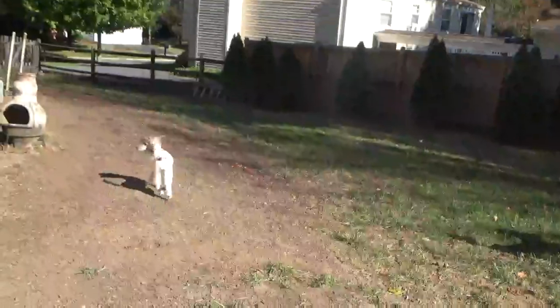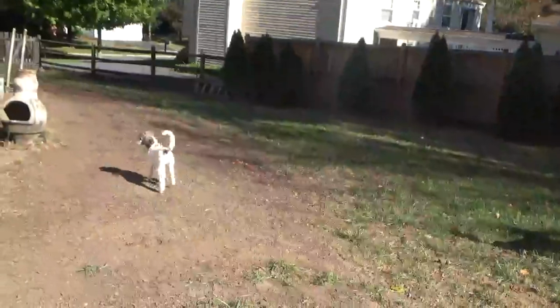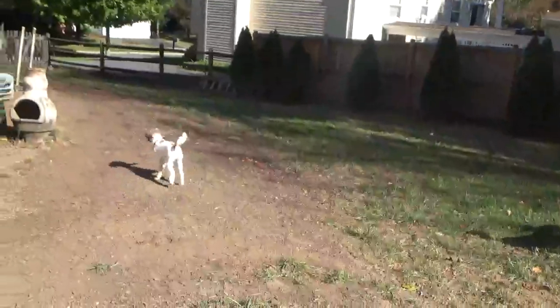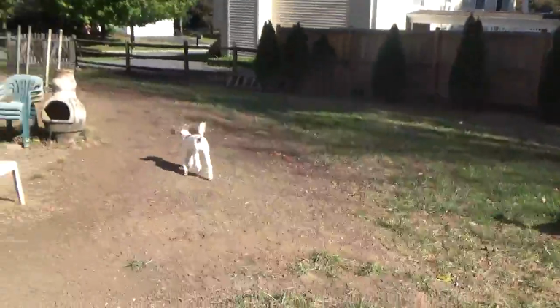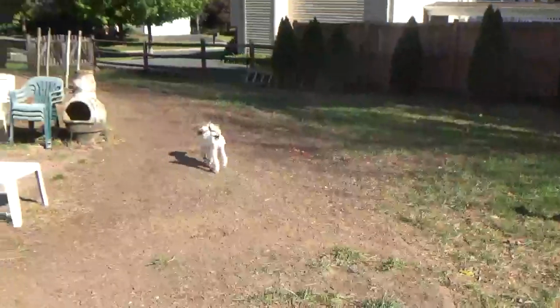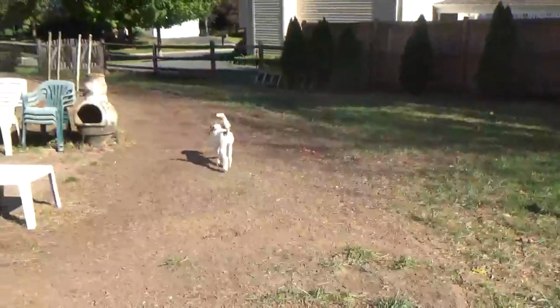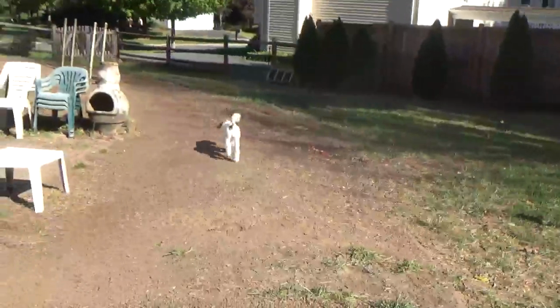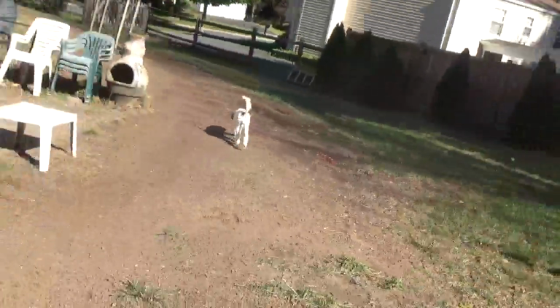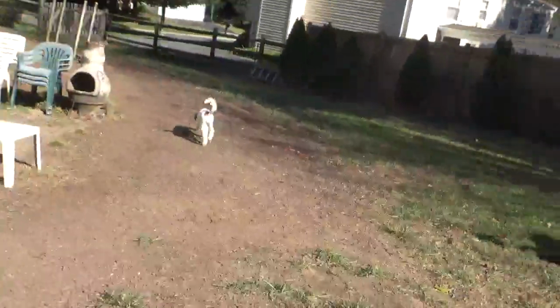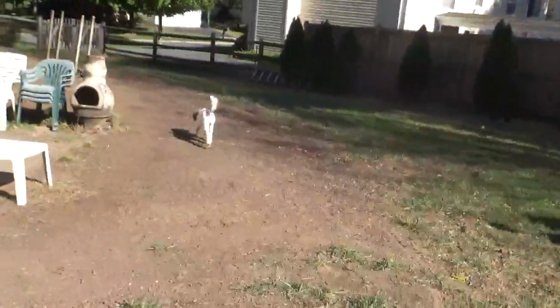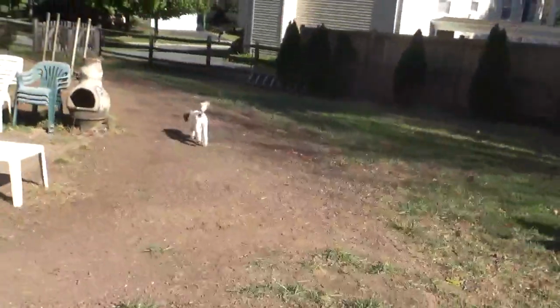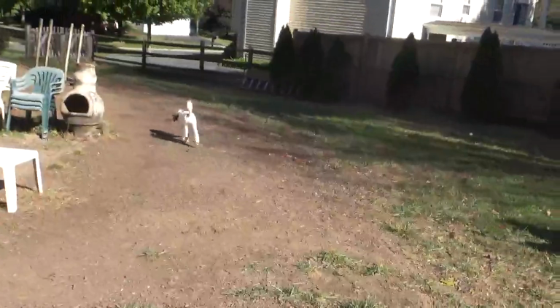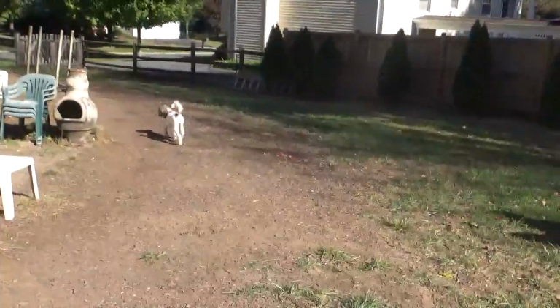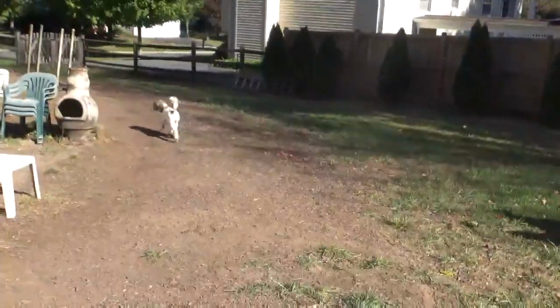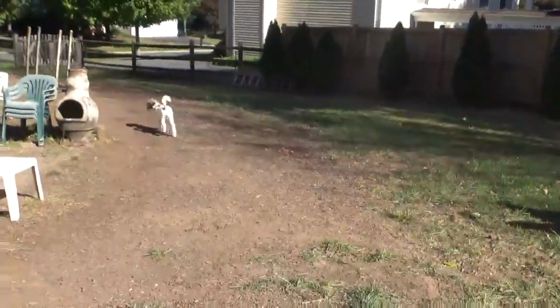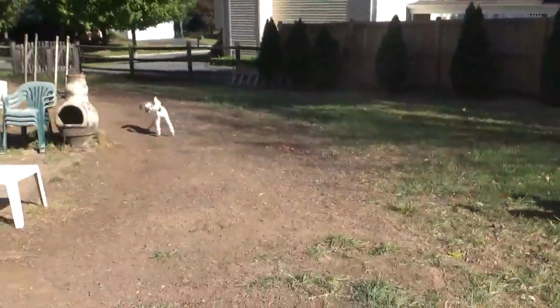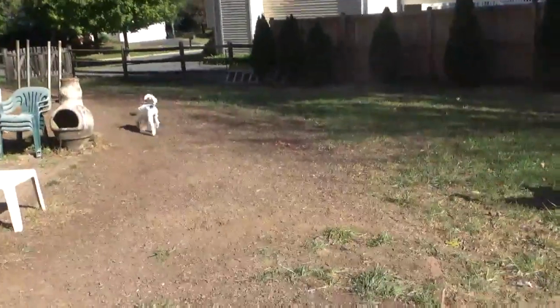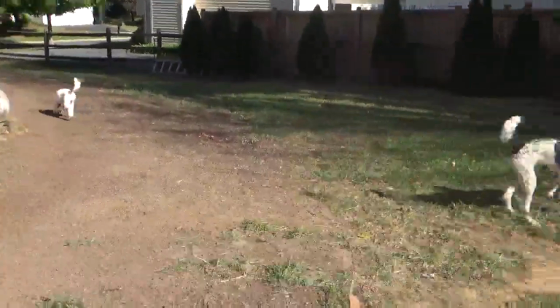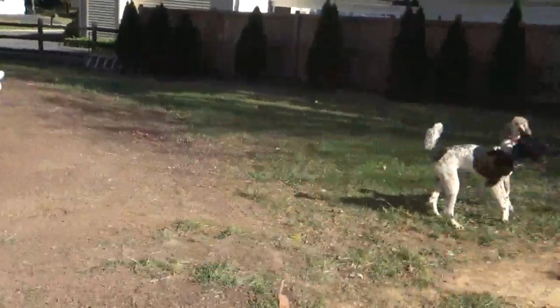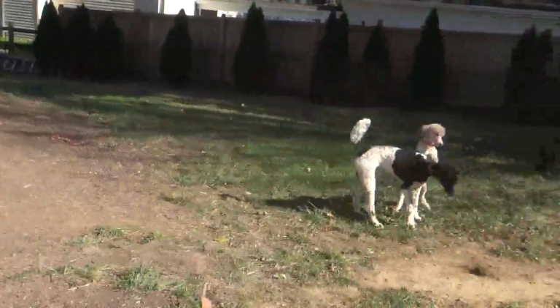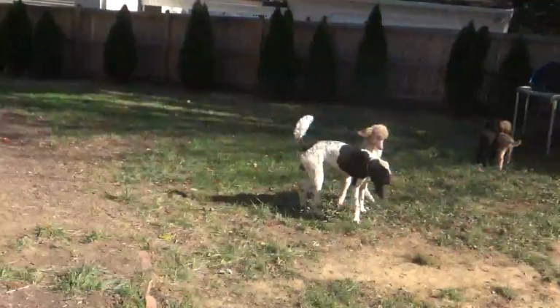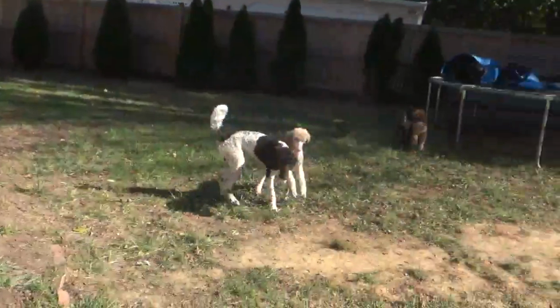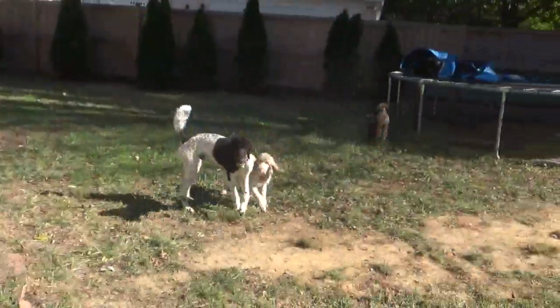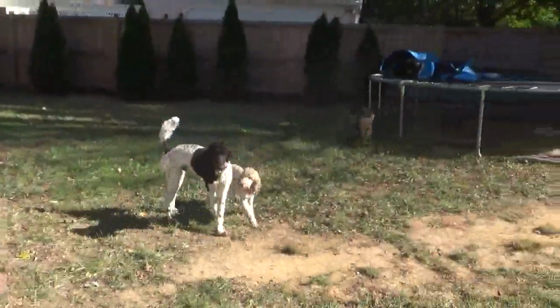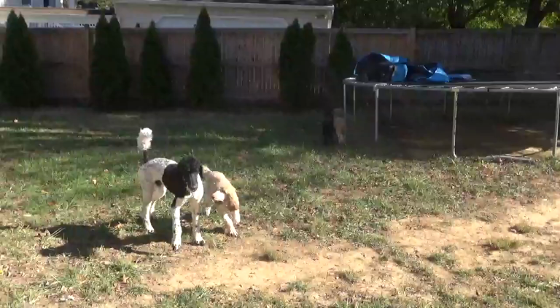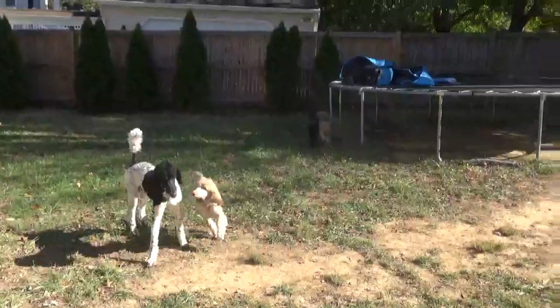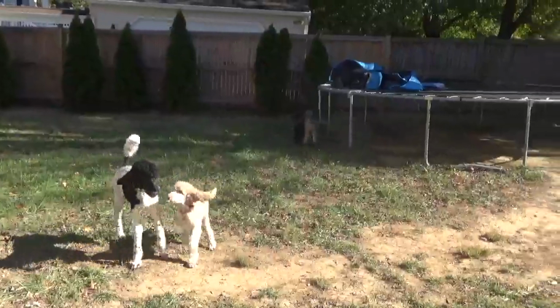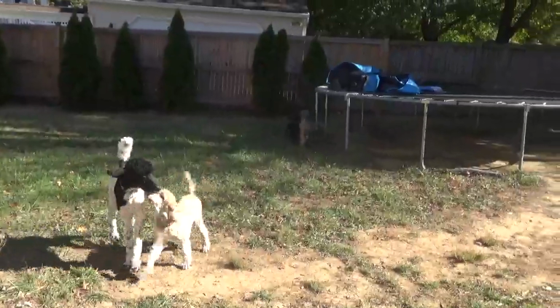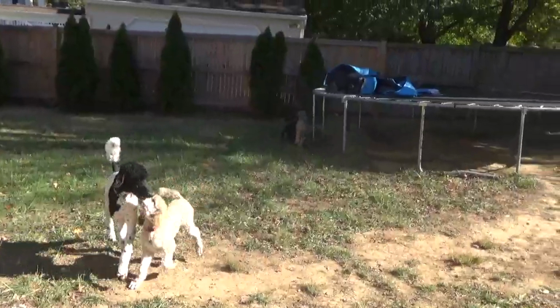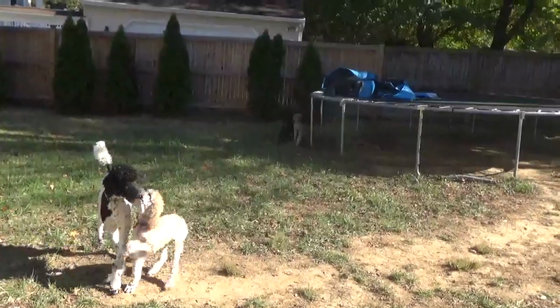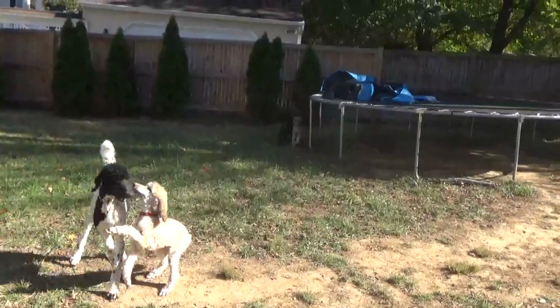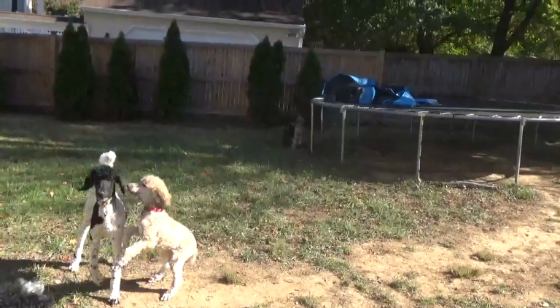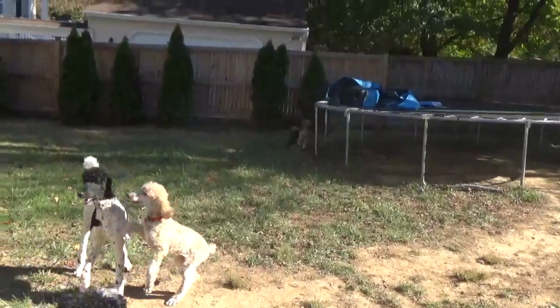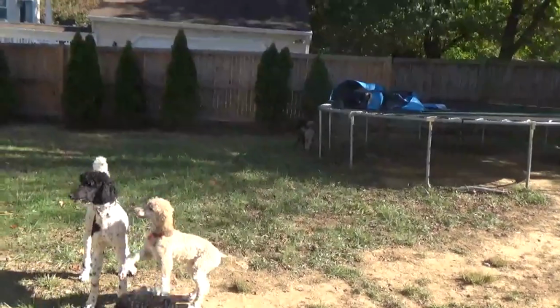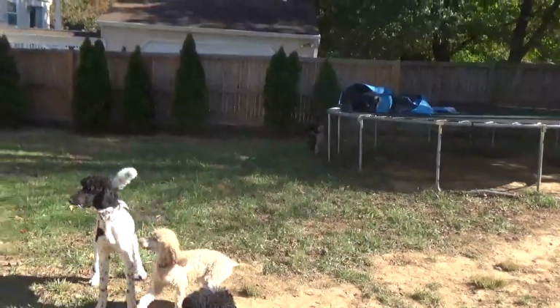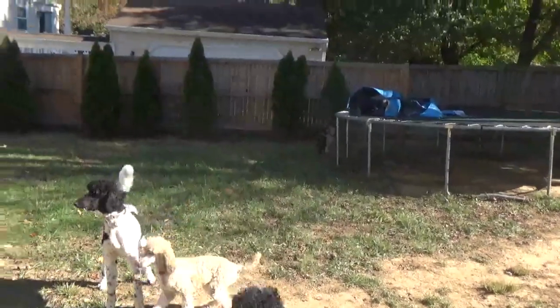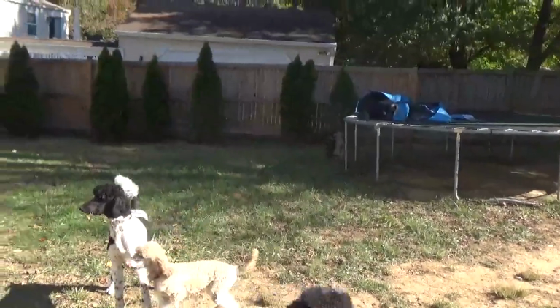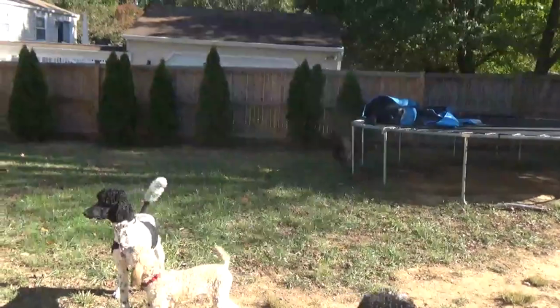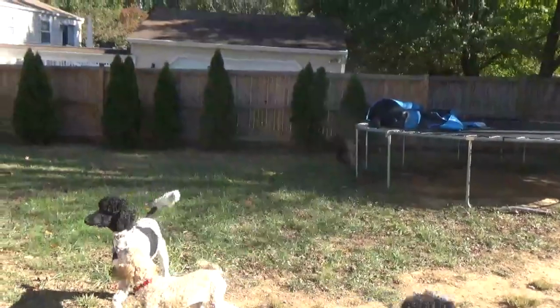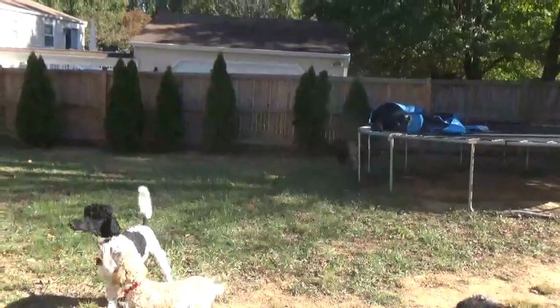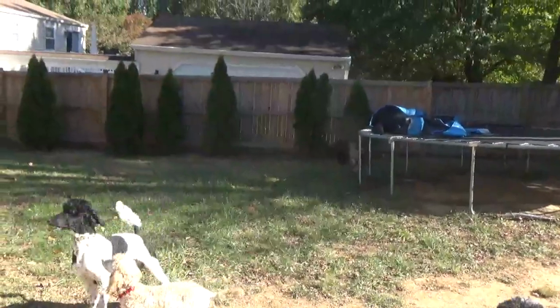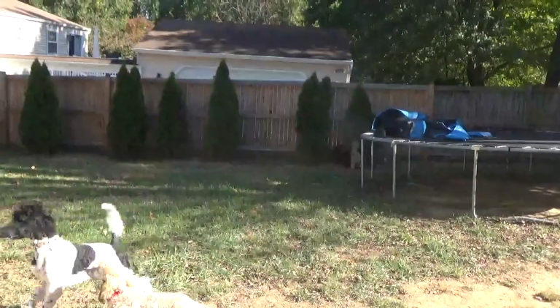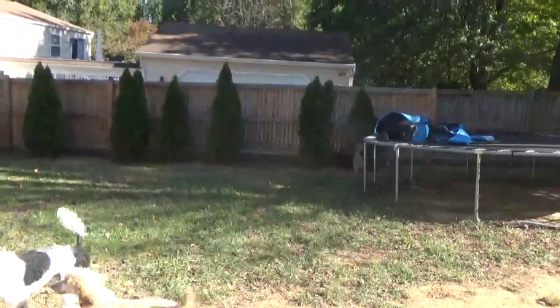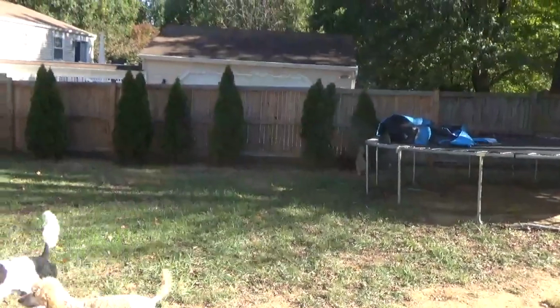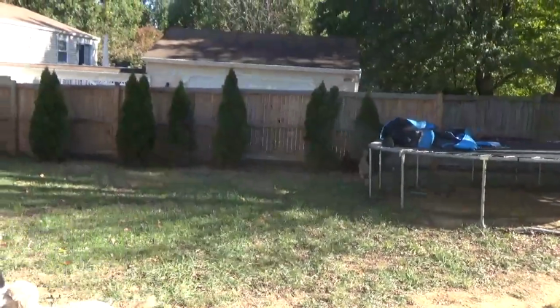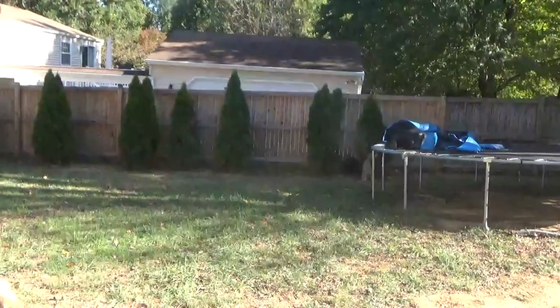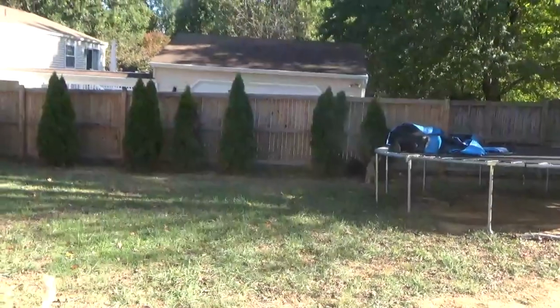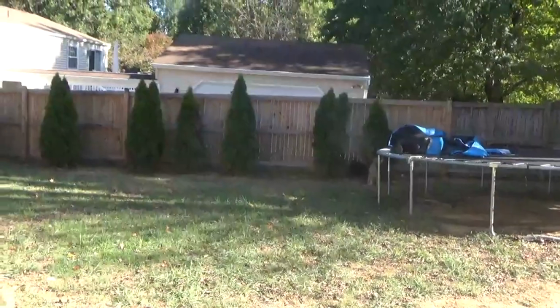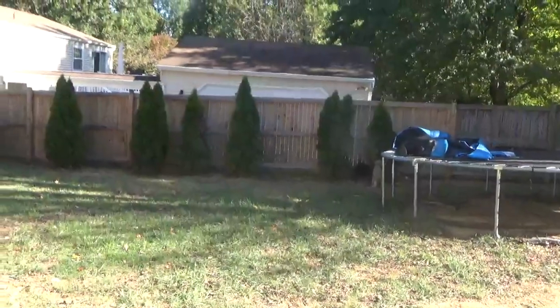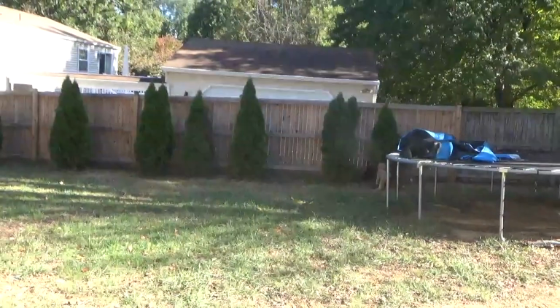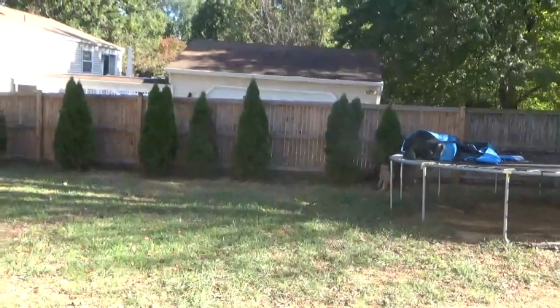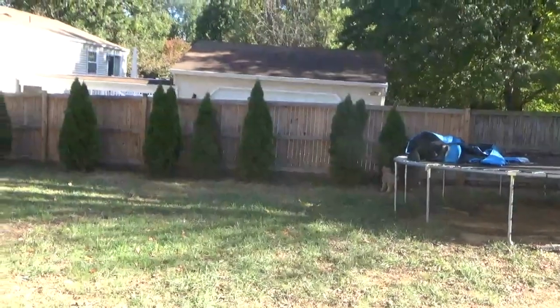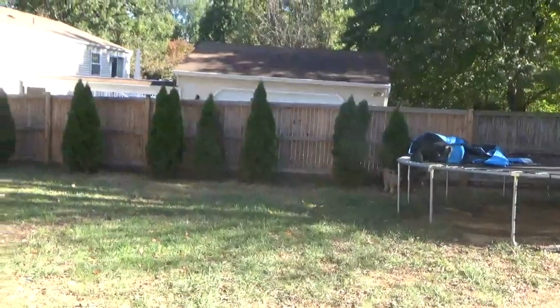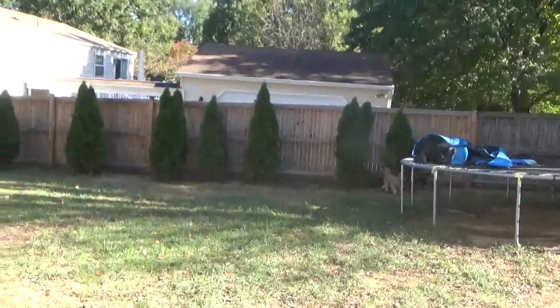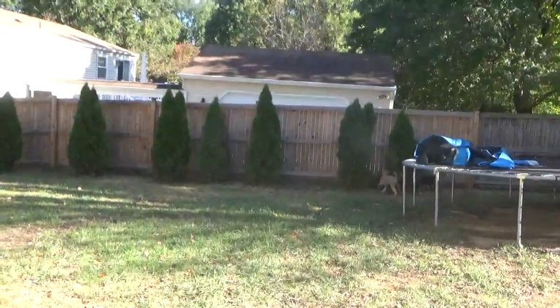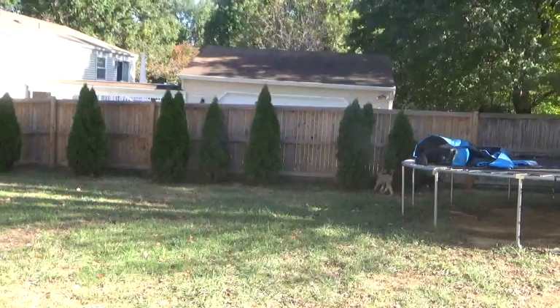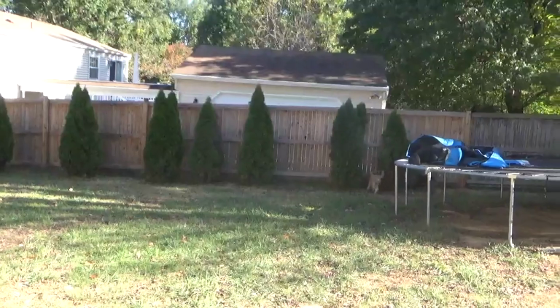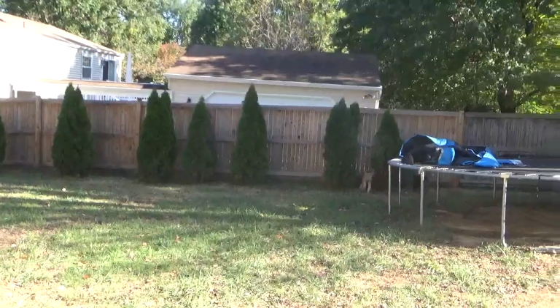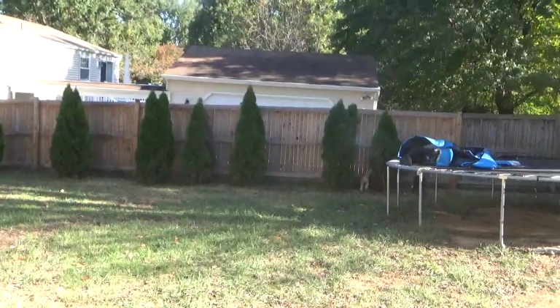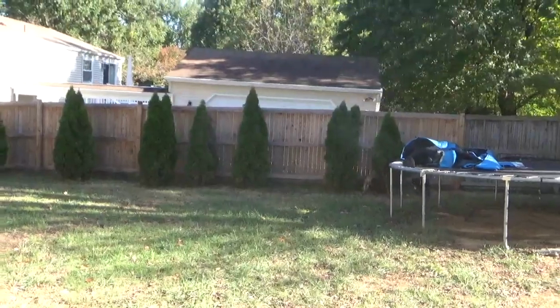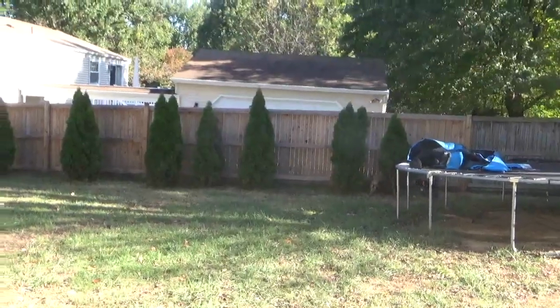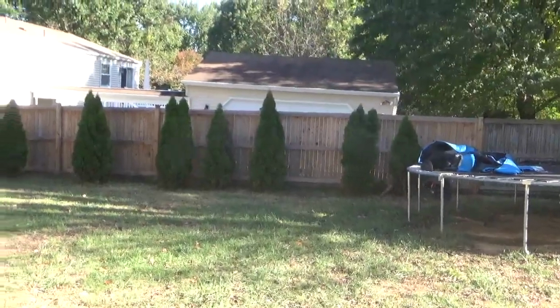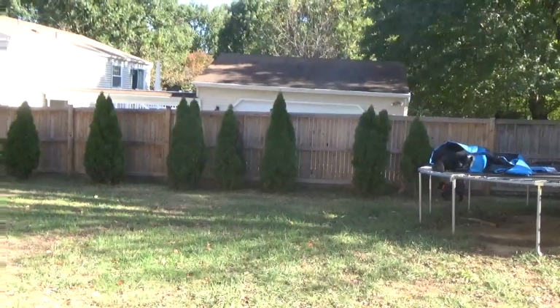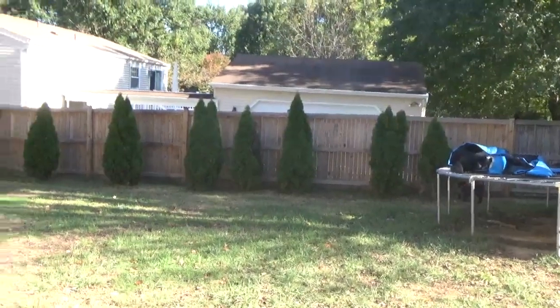Today is October 25th, Thursday. Morgan's puppies are three and a half months old.